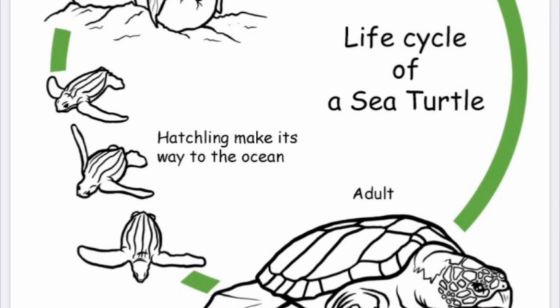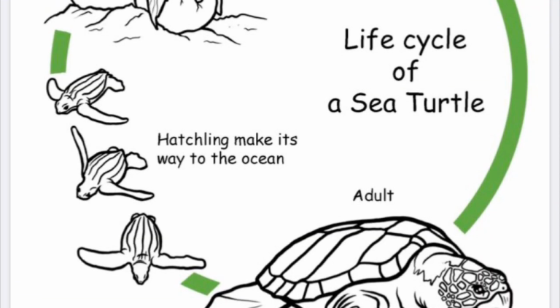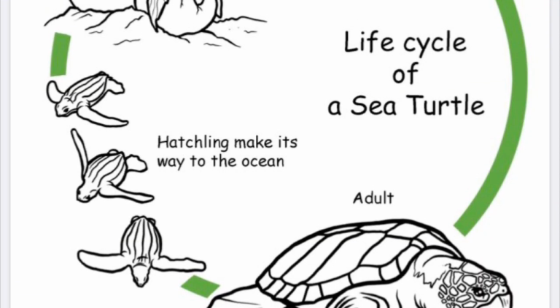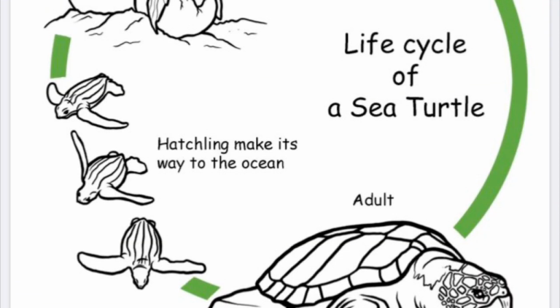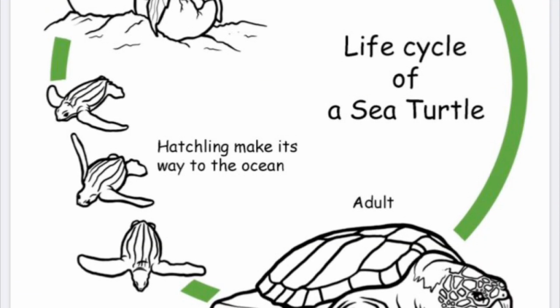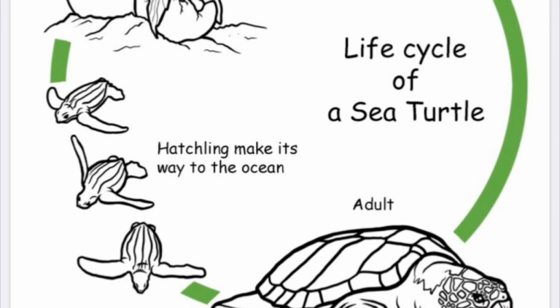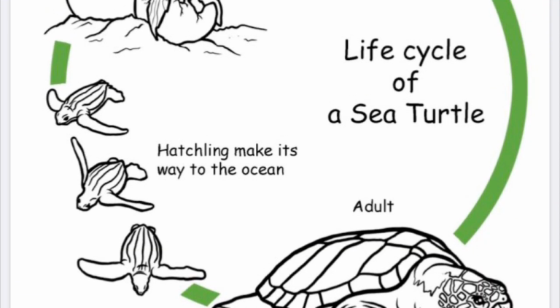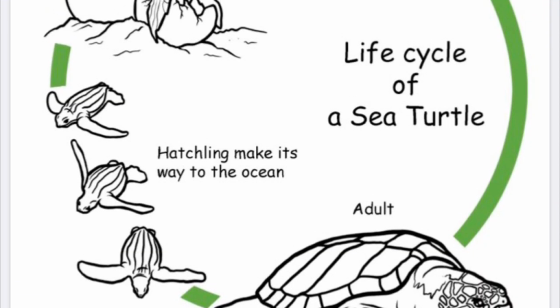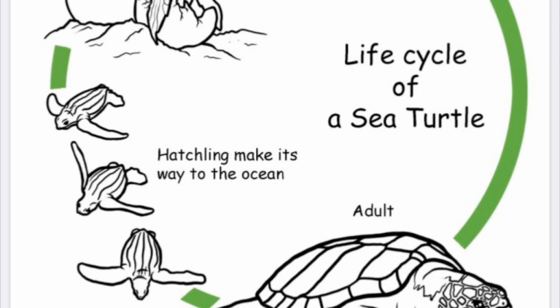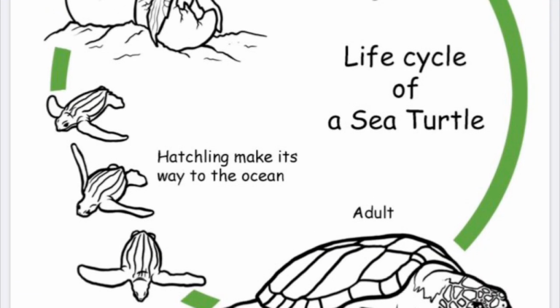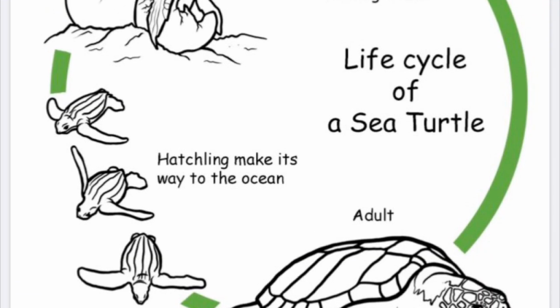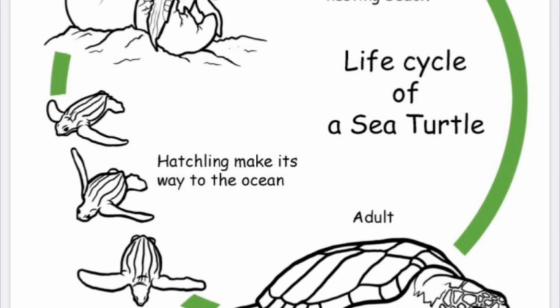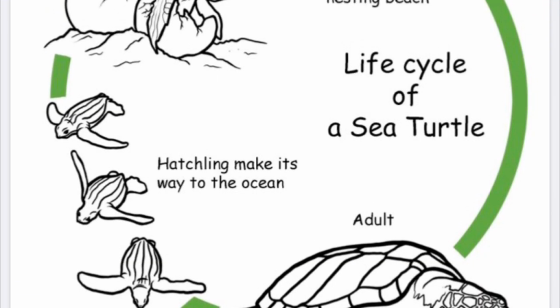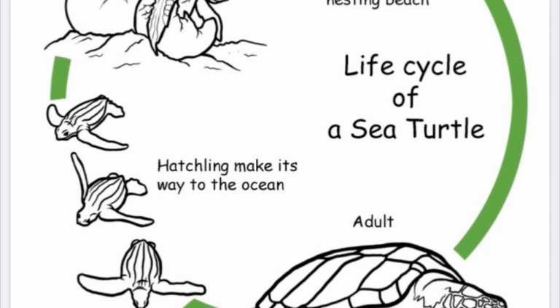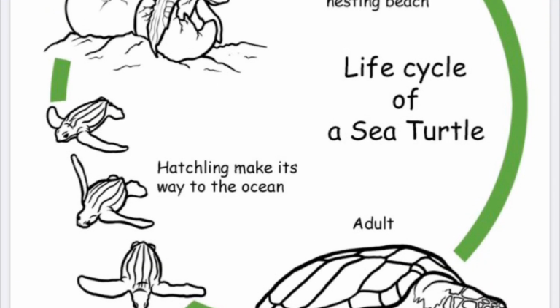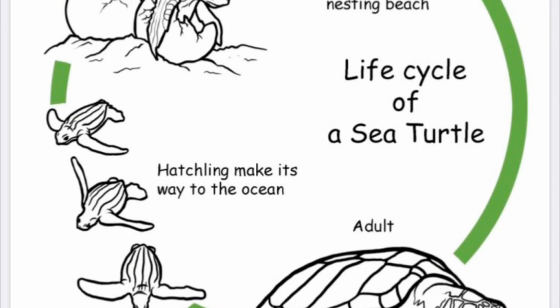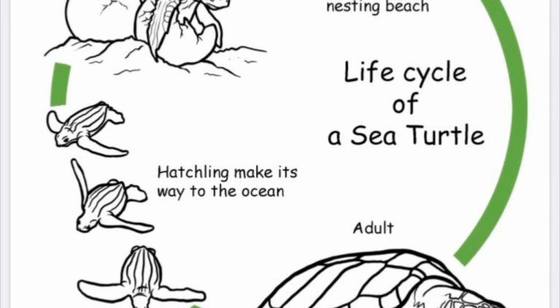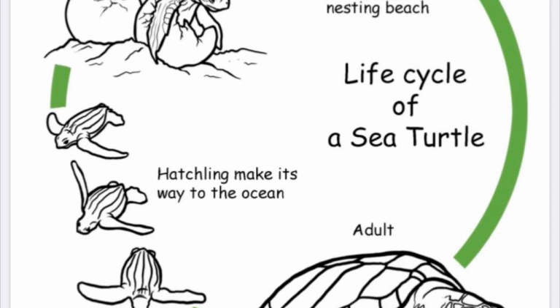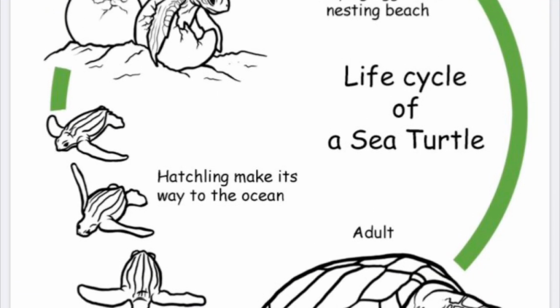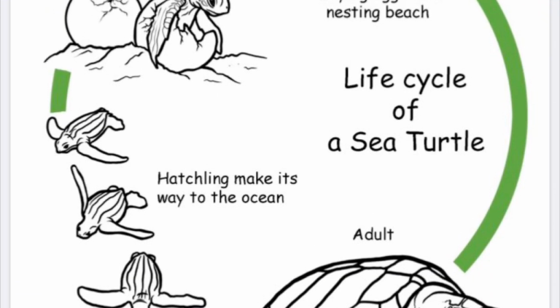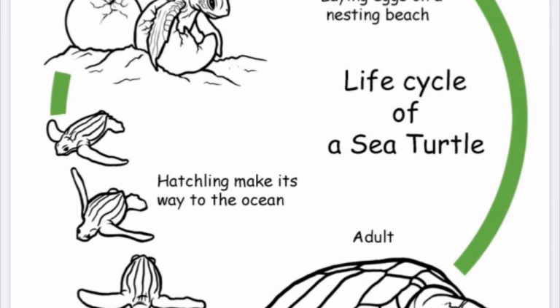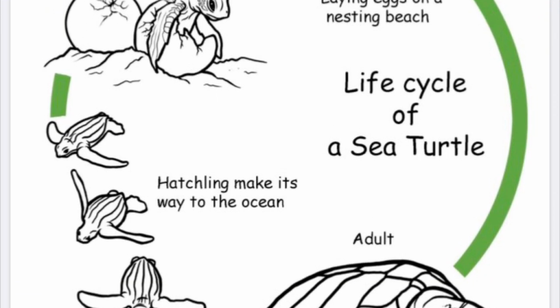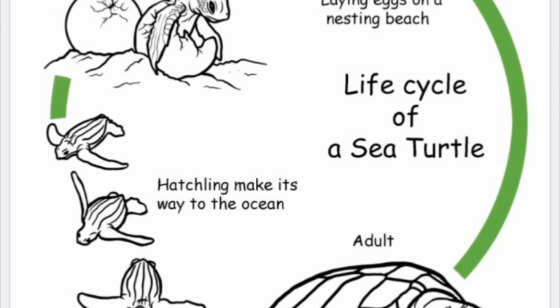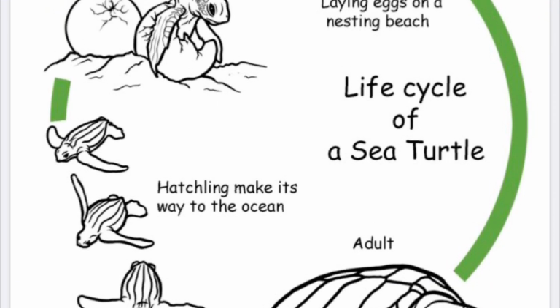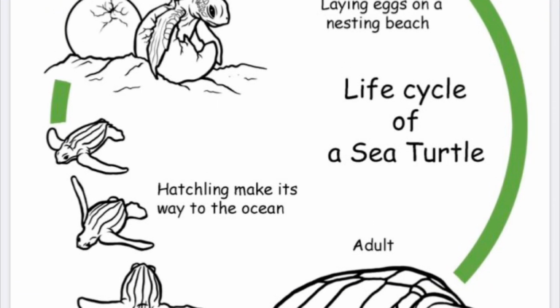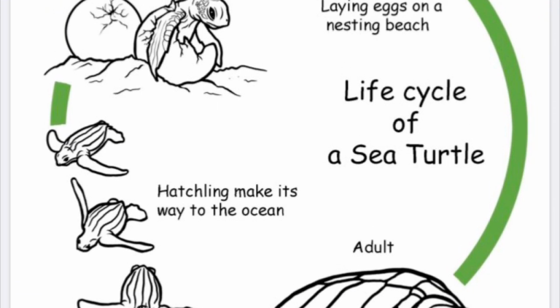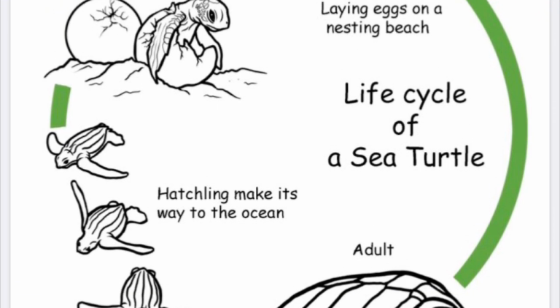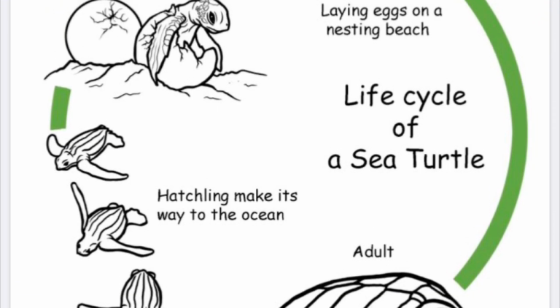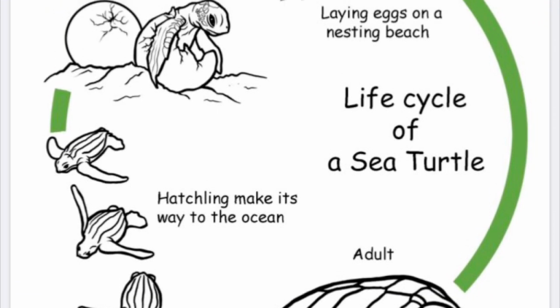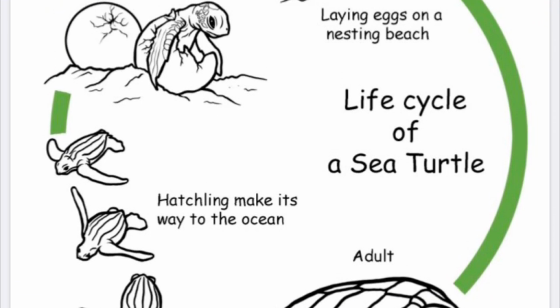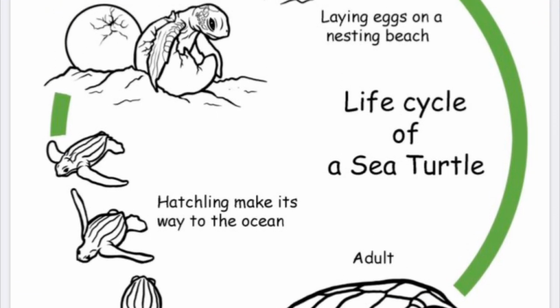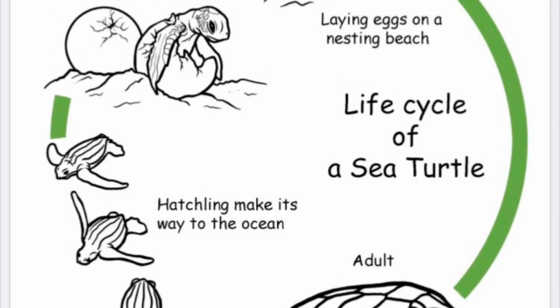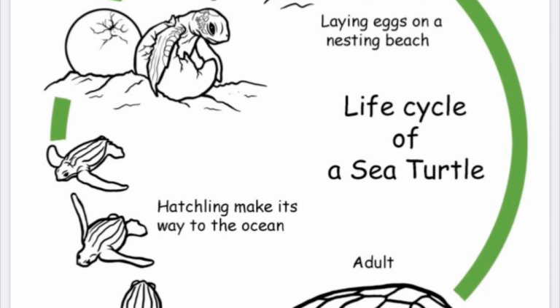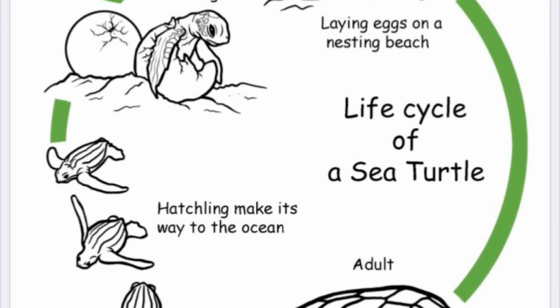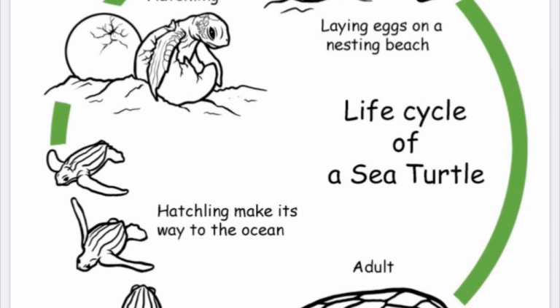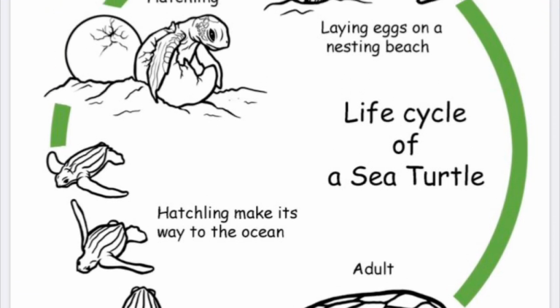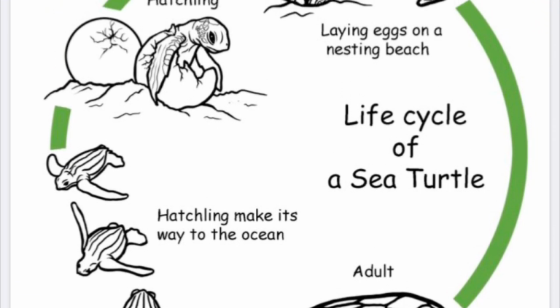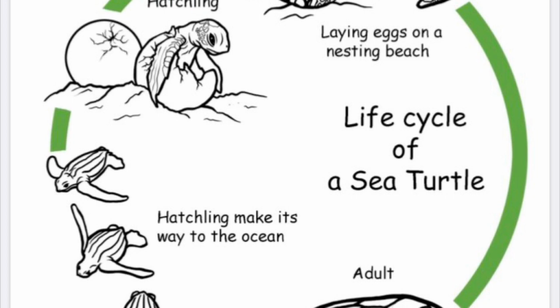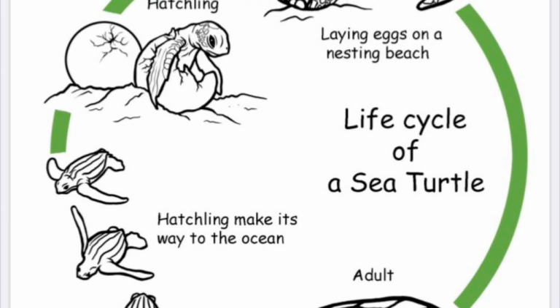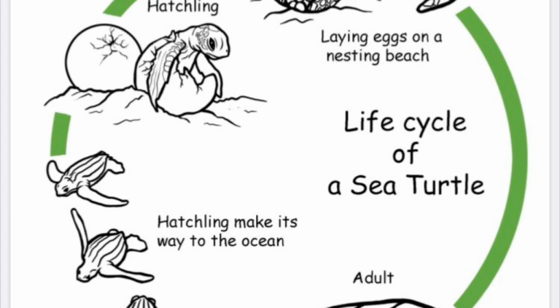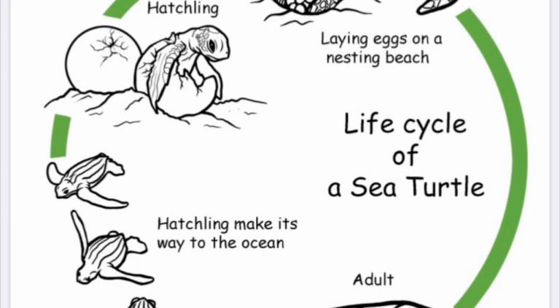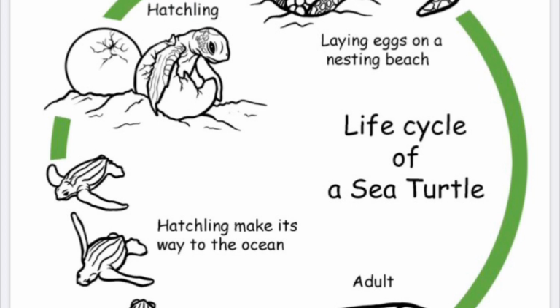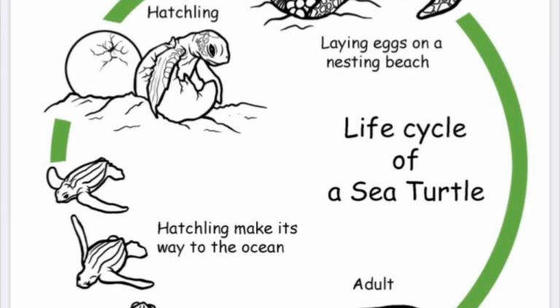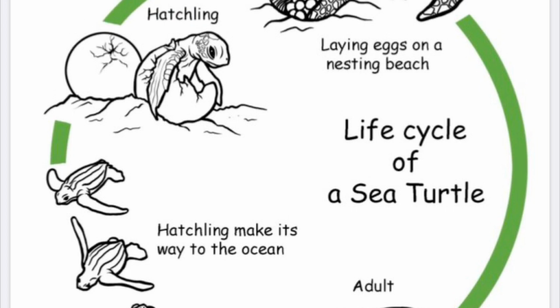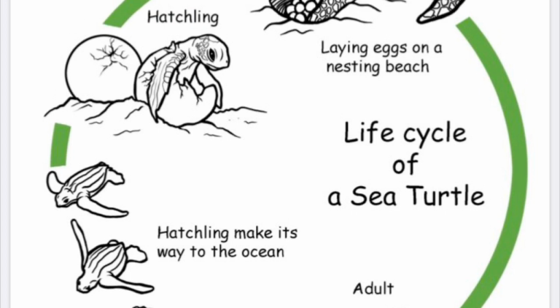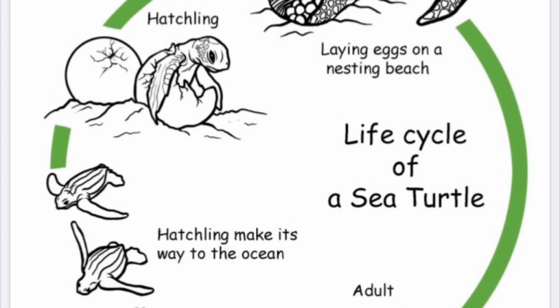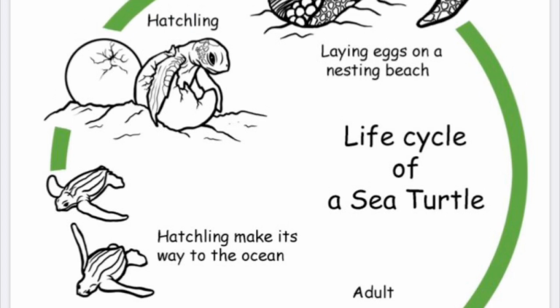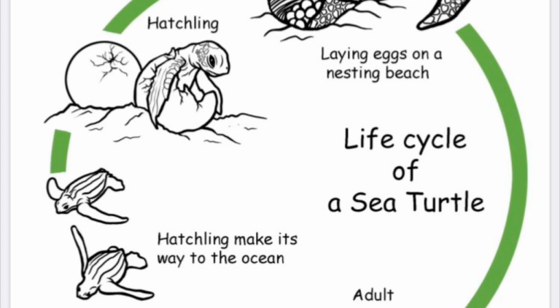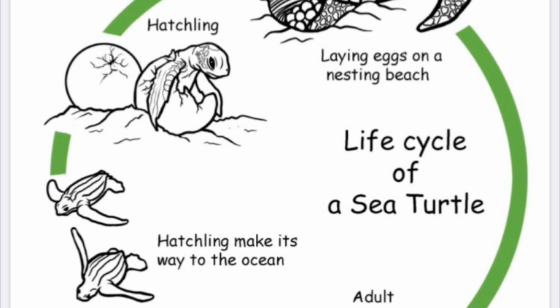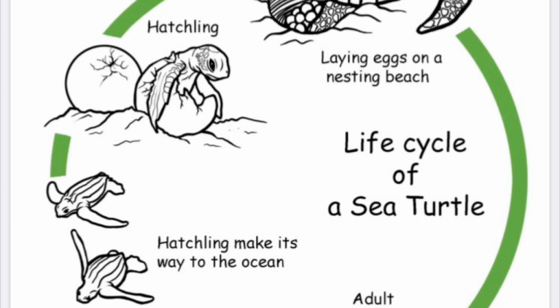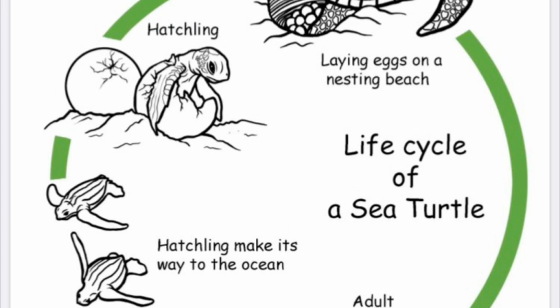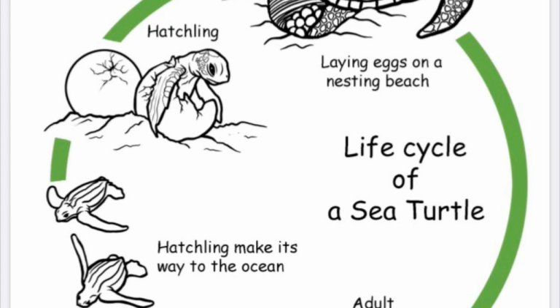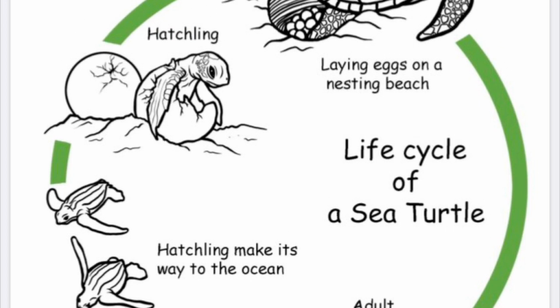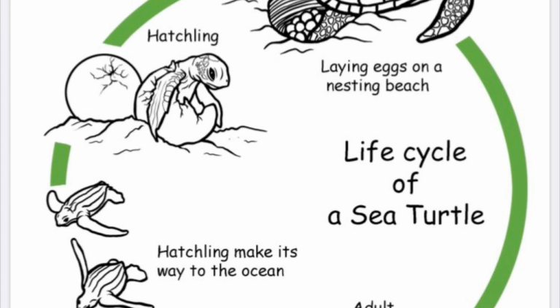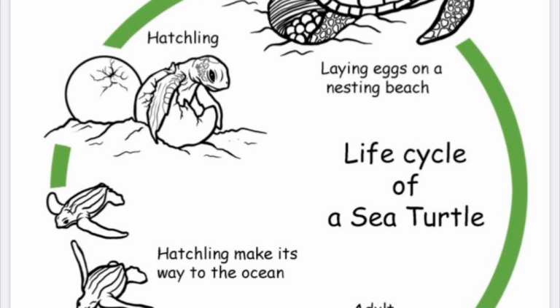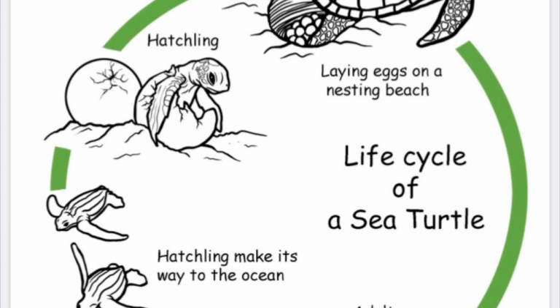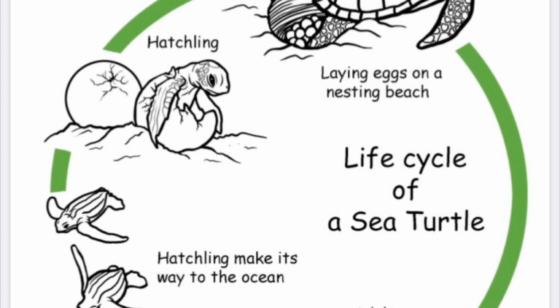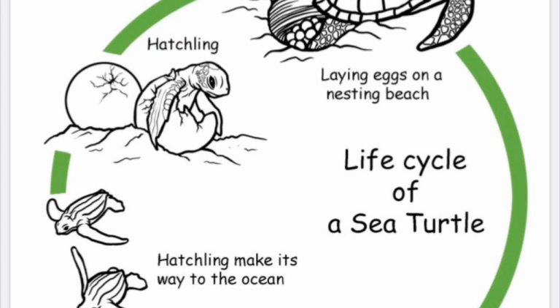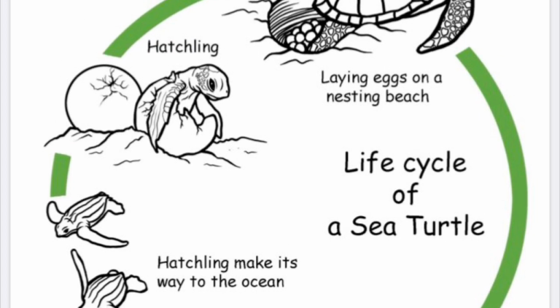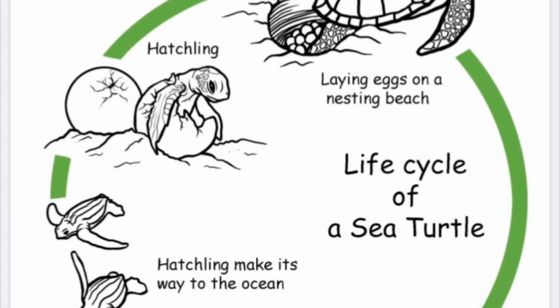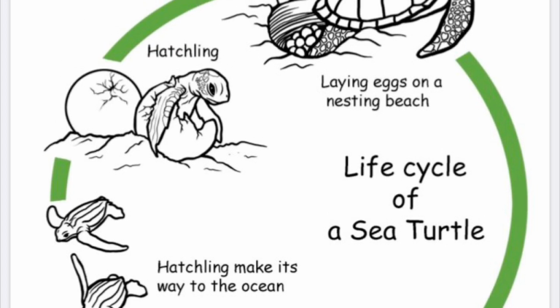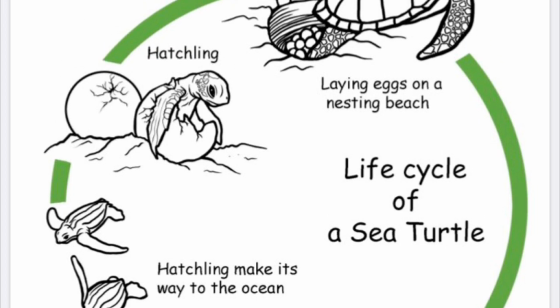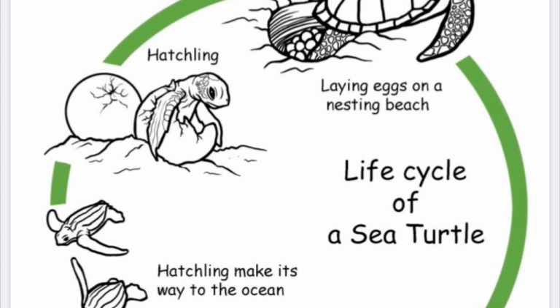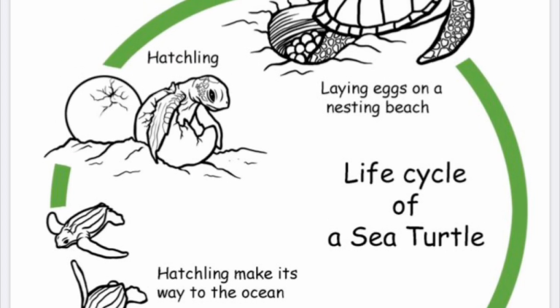The life cycle of a turtle. It starts with an egg too, just like the duck life cycle and the chicken life cycle.